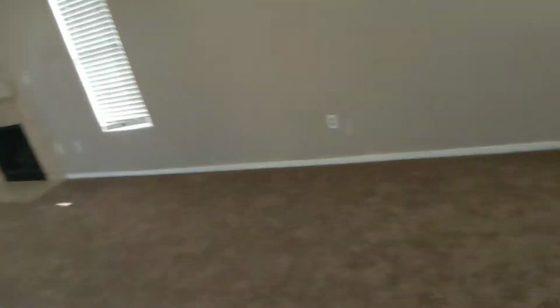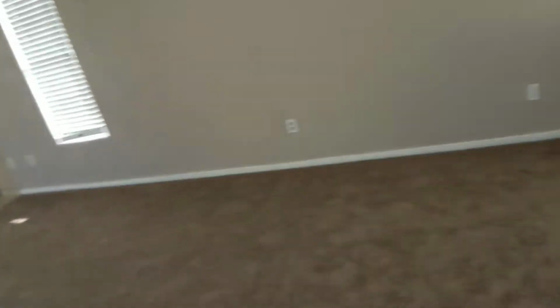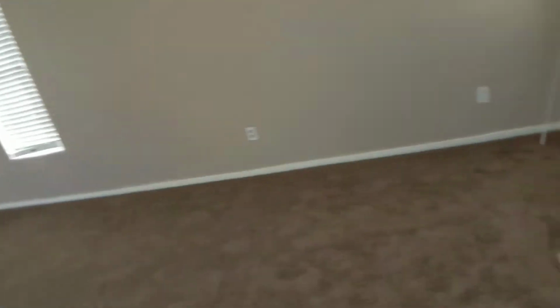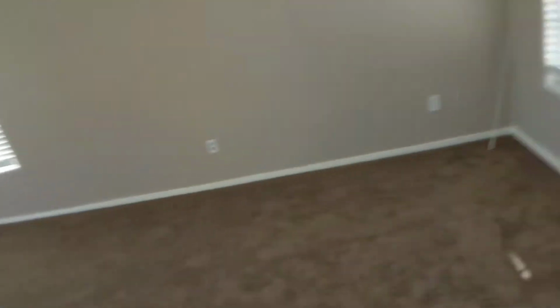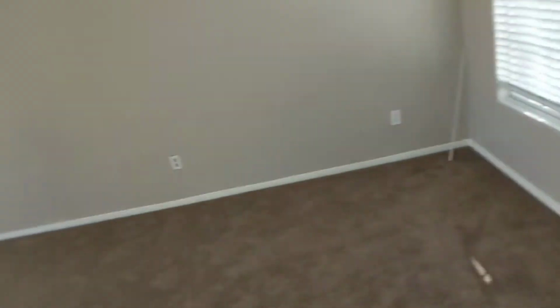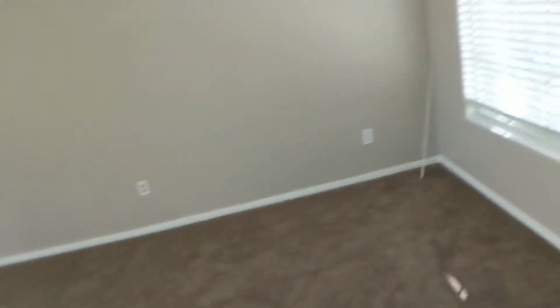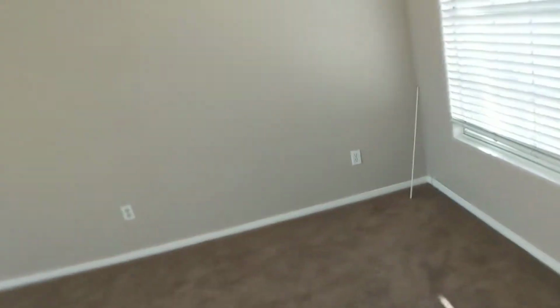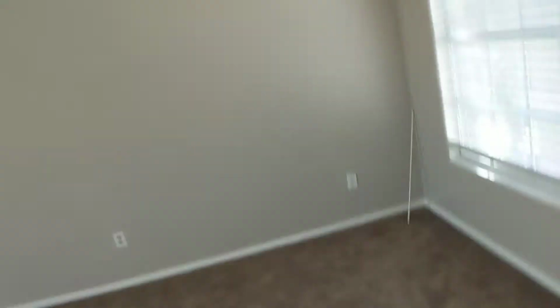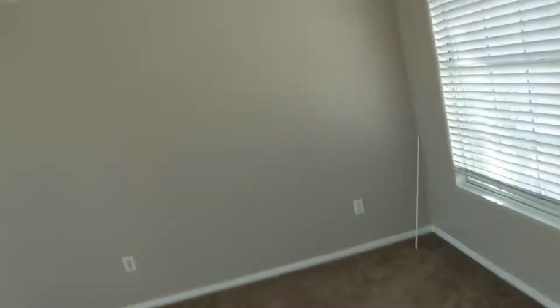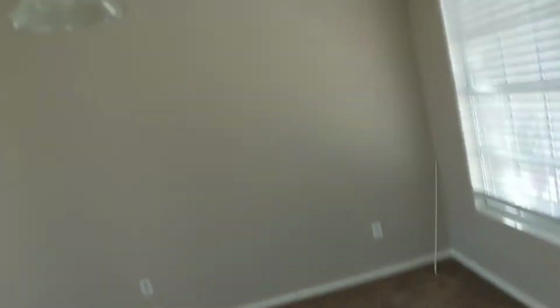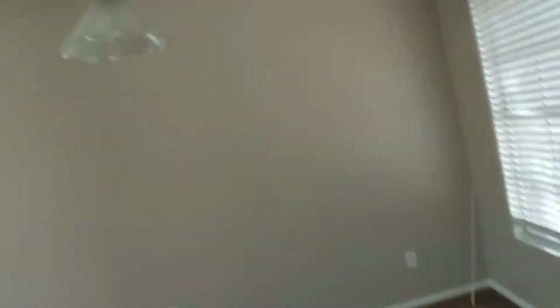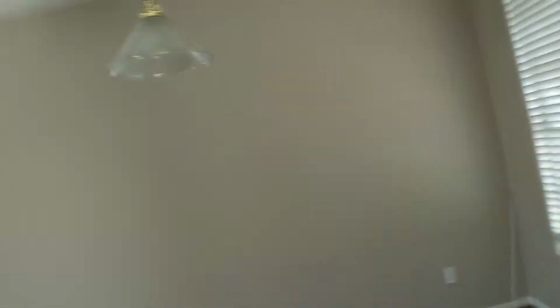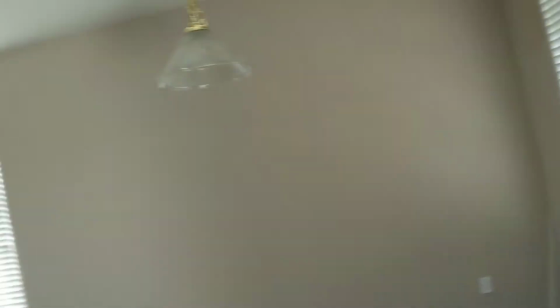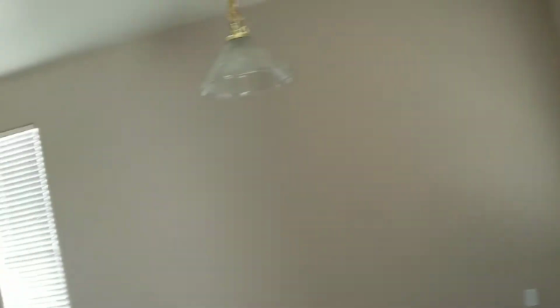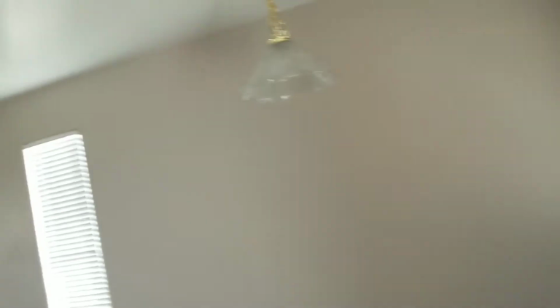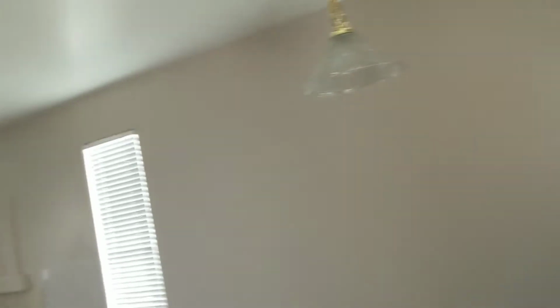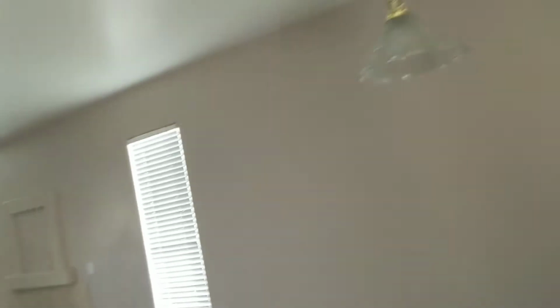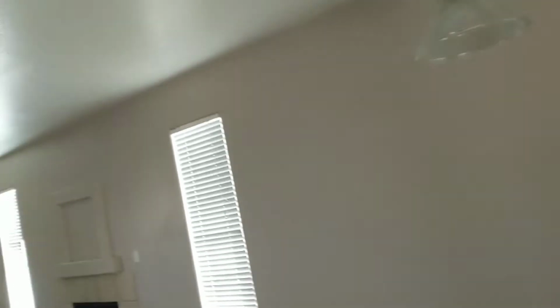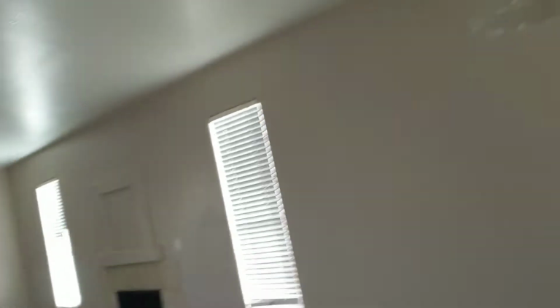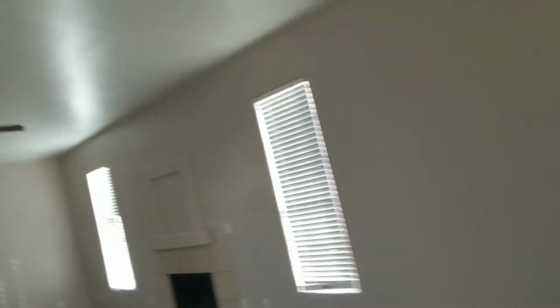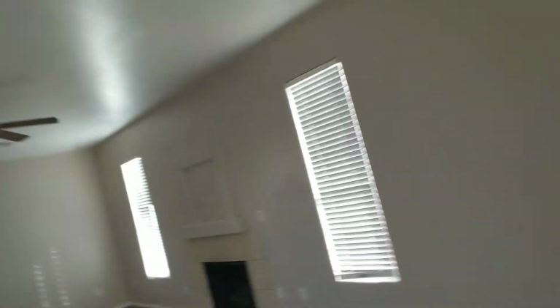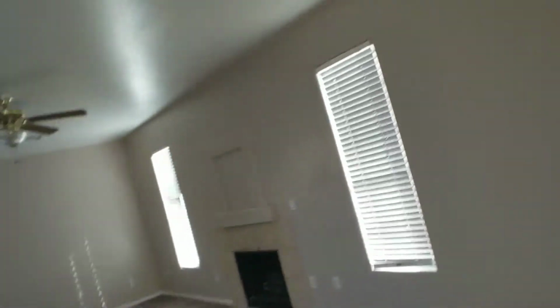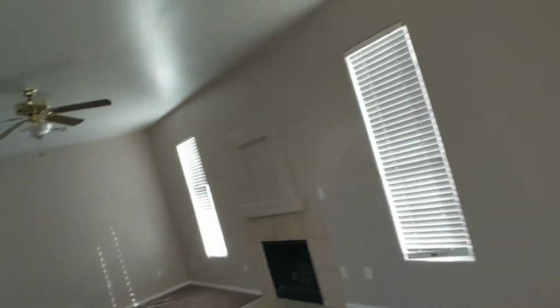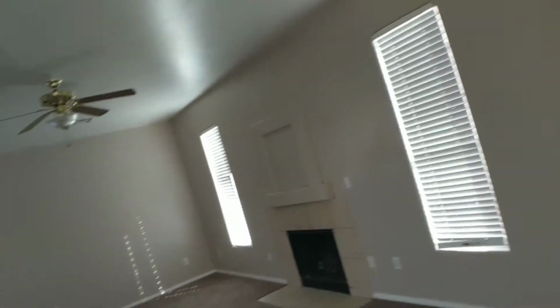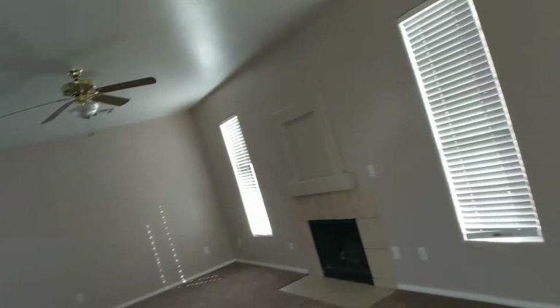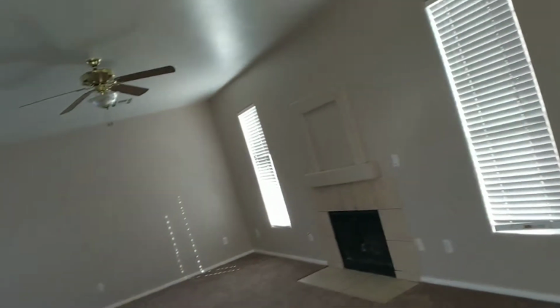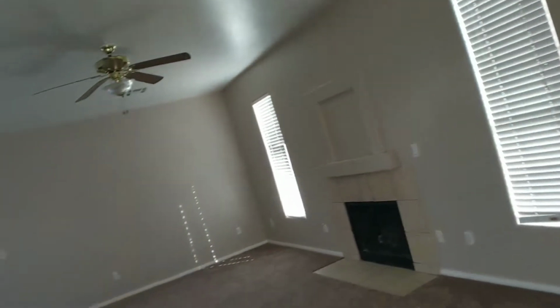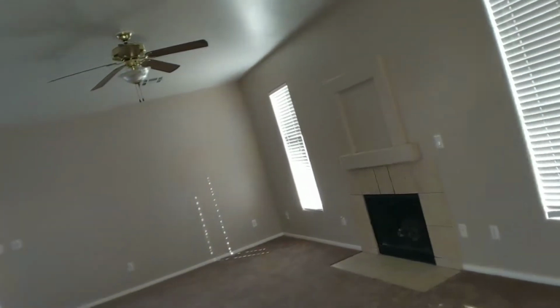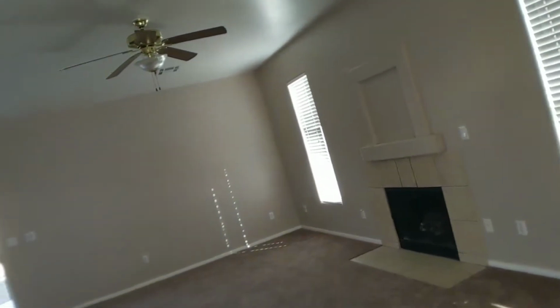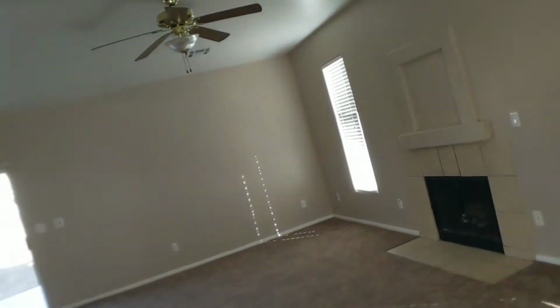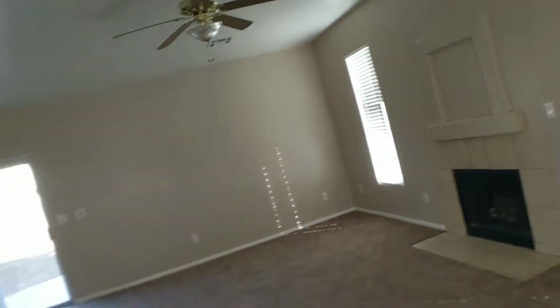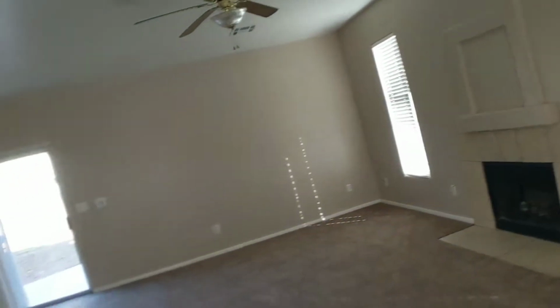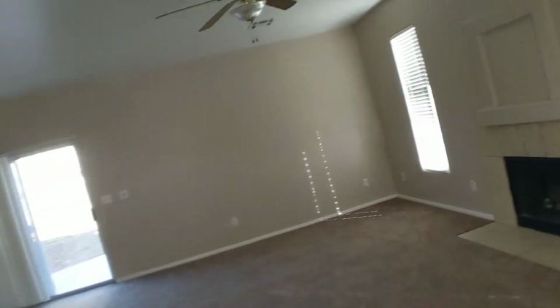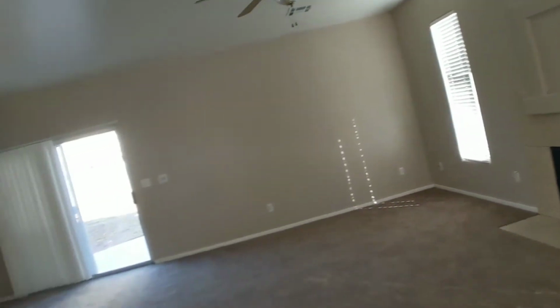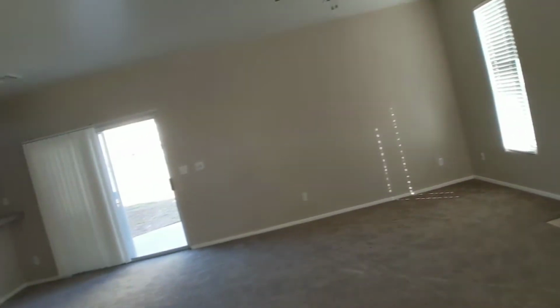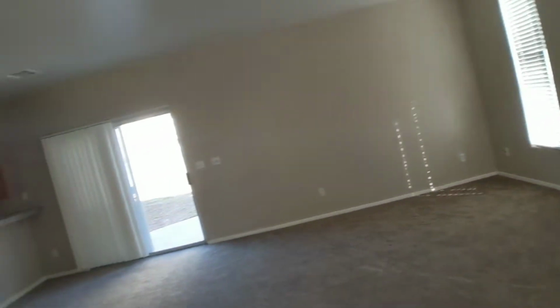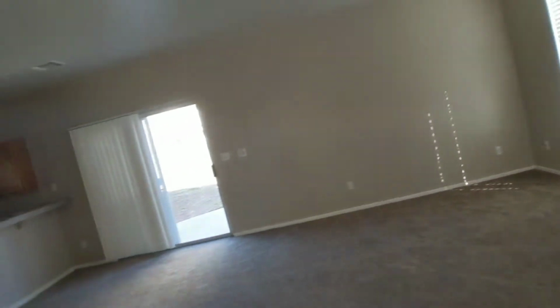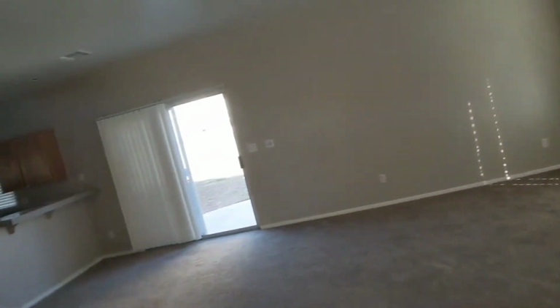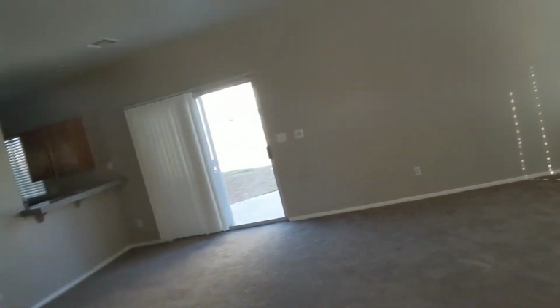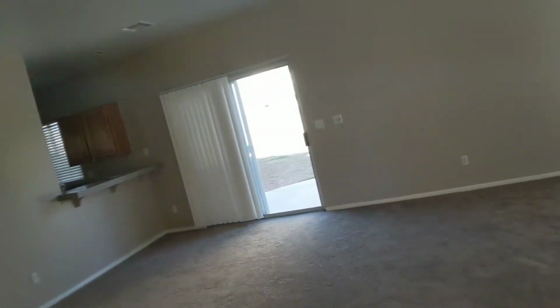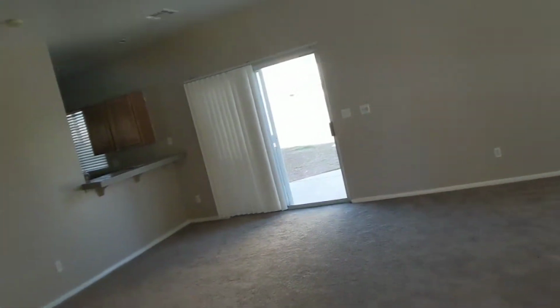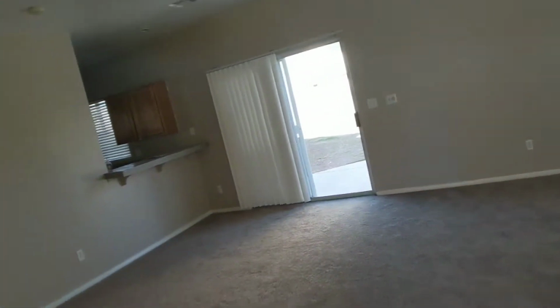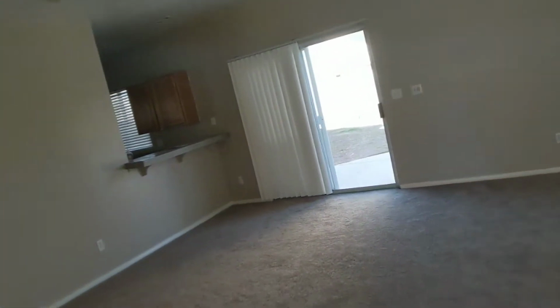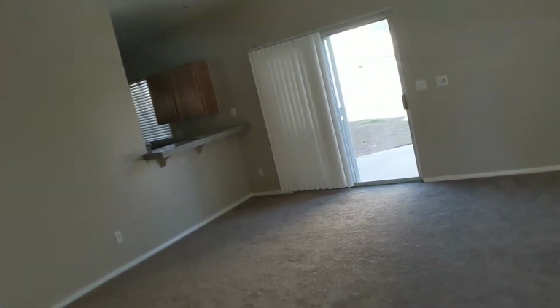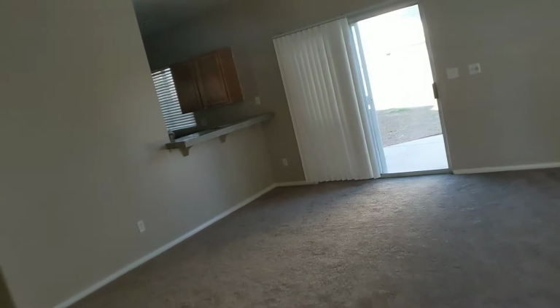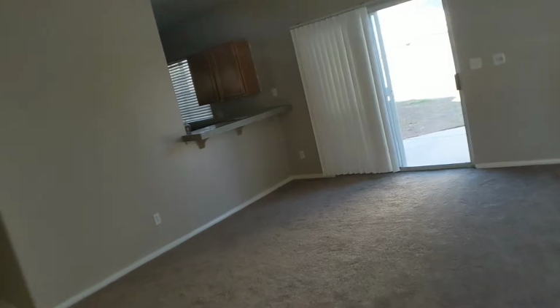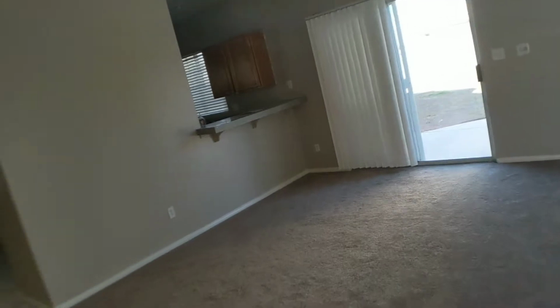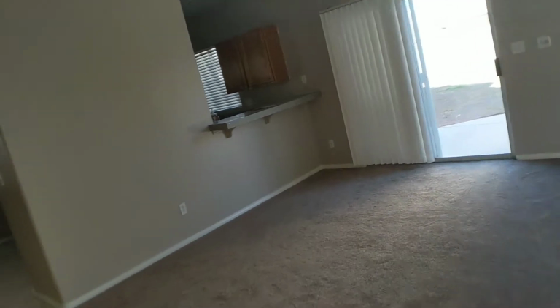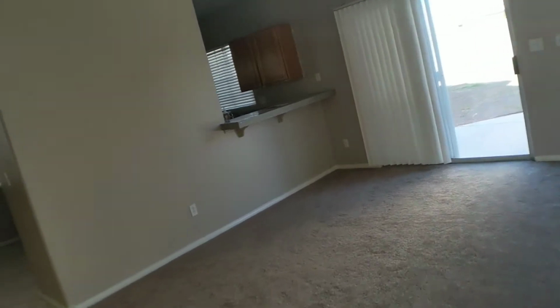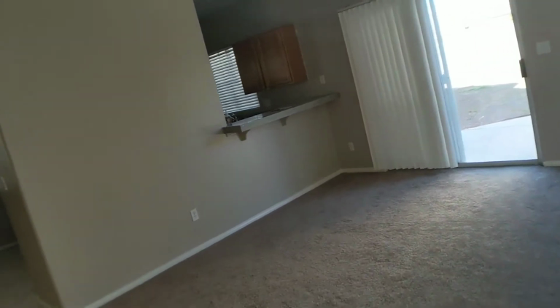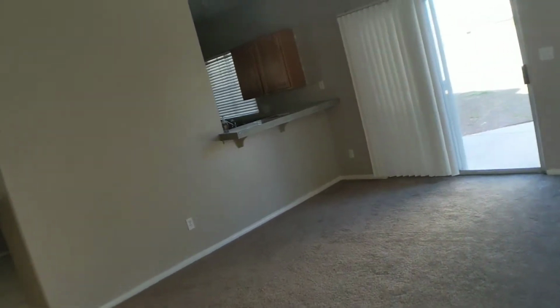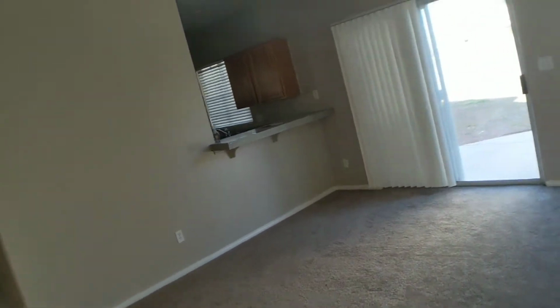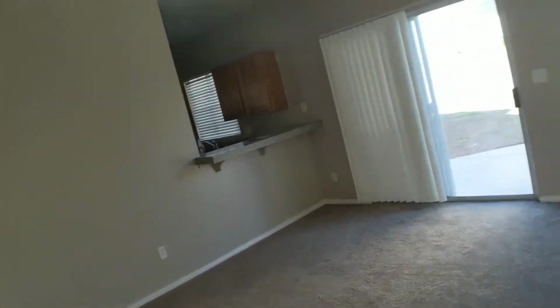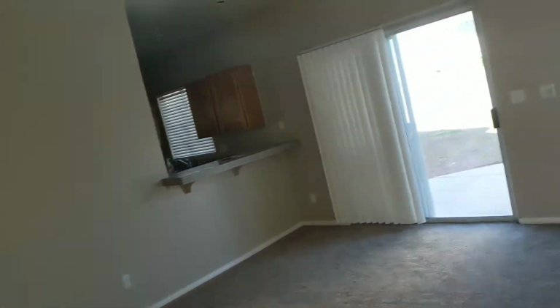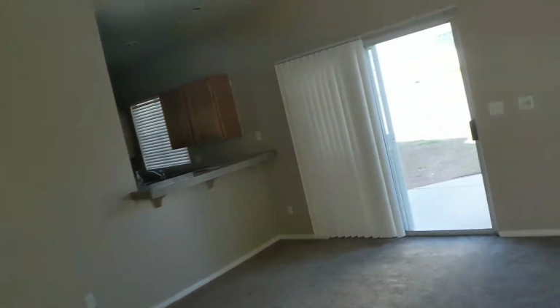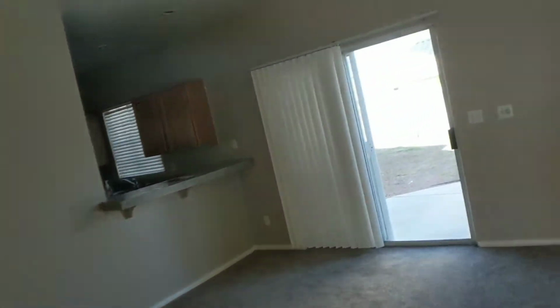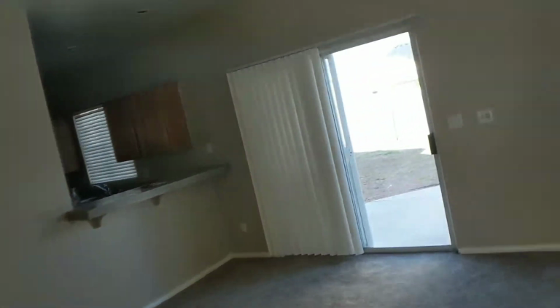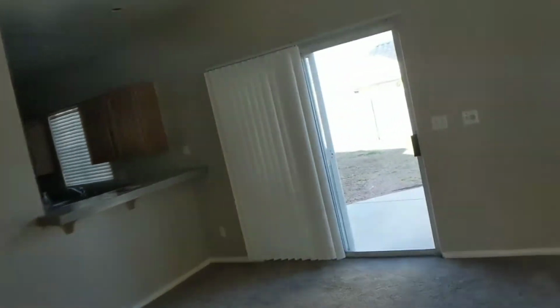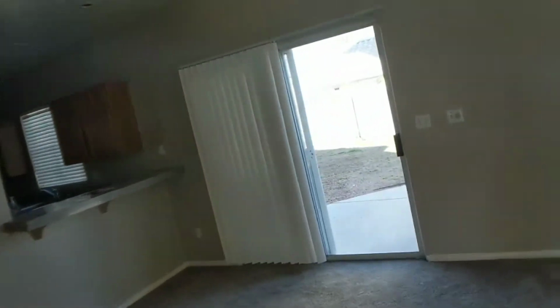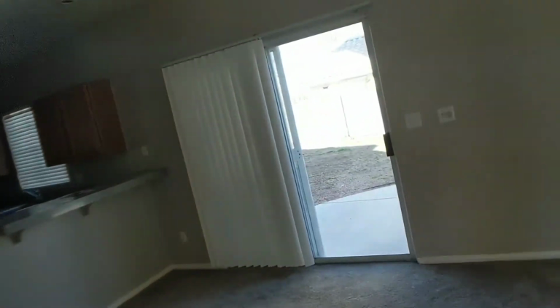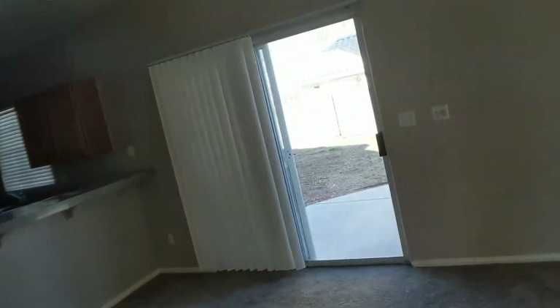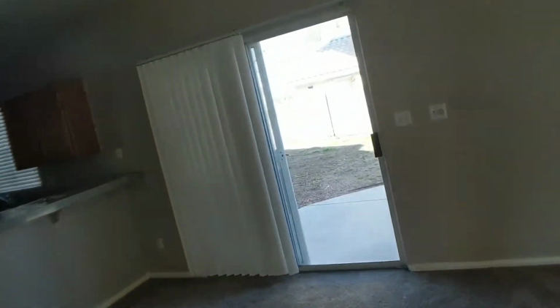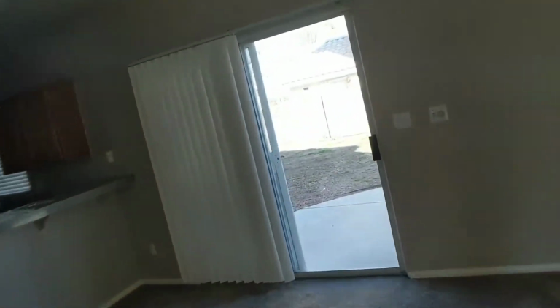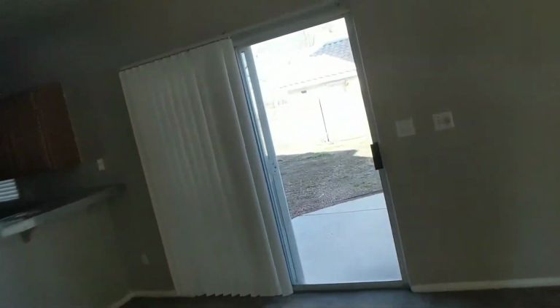The carpeting is new. The paint looks pretty good. The backyard will need some work.